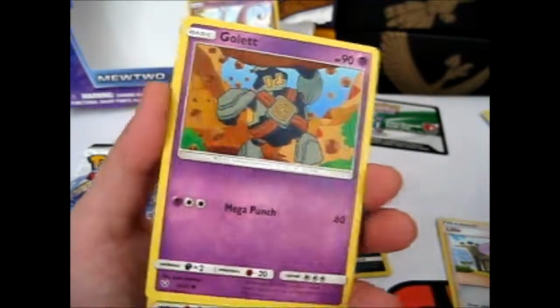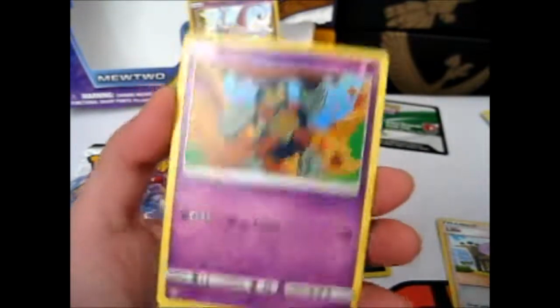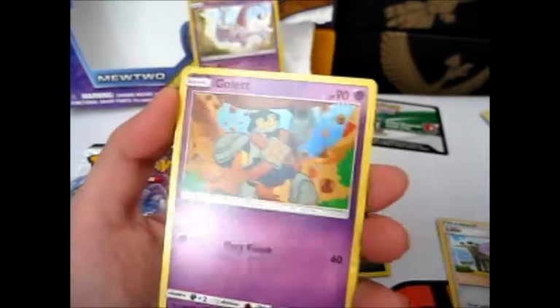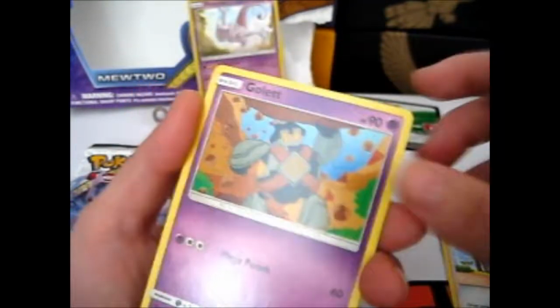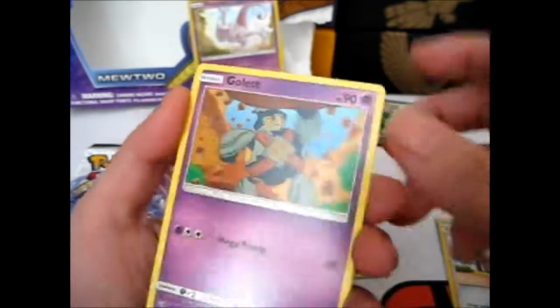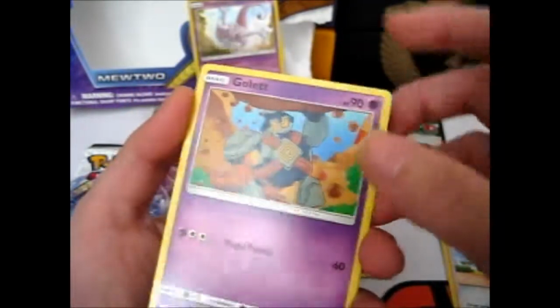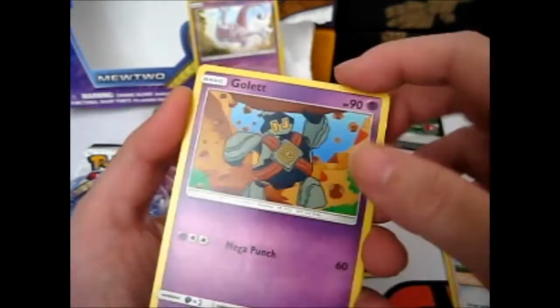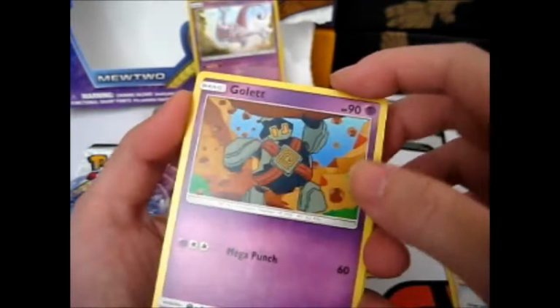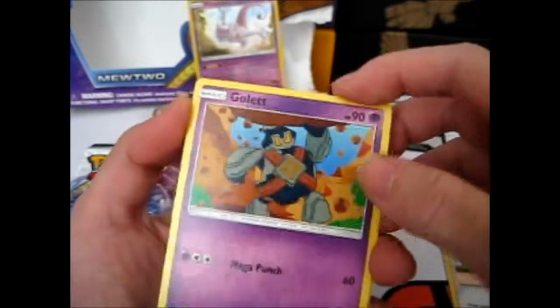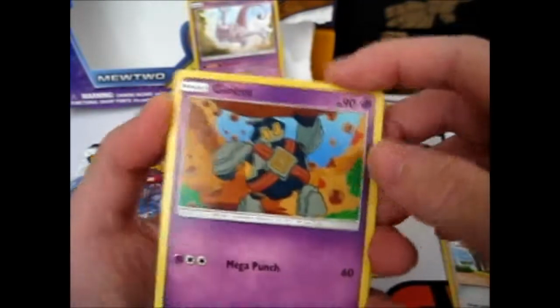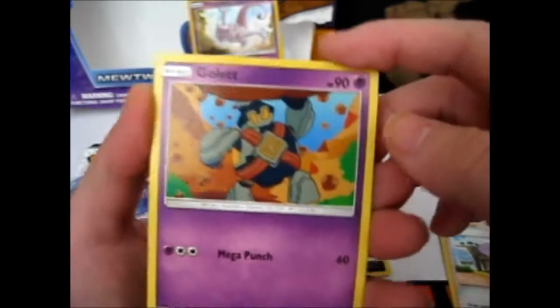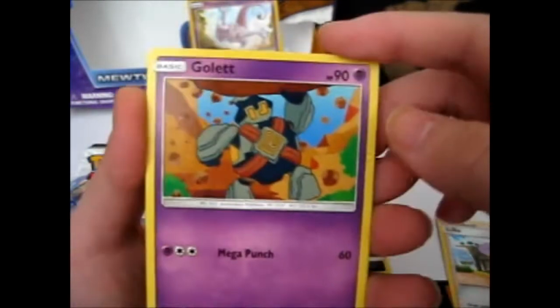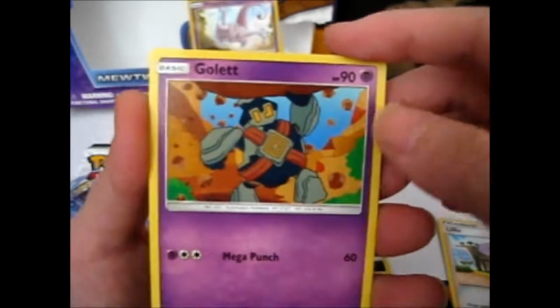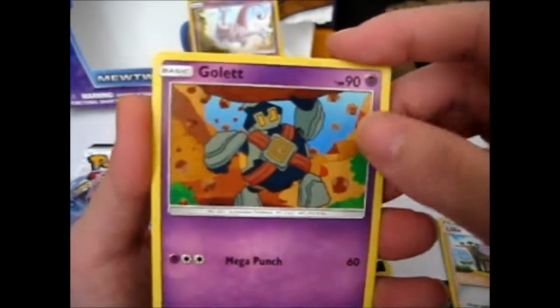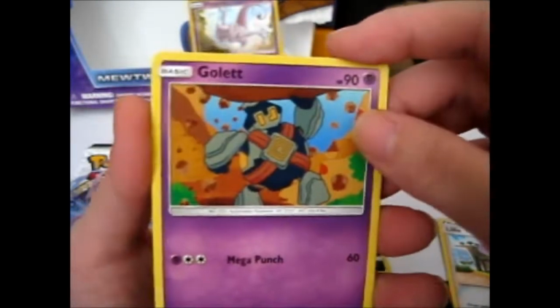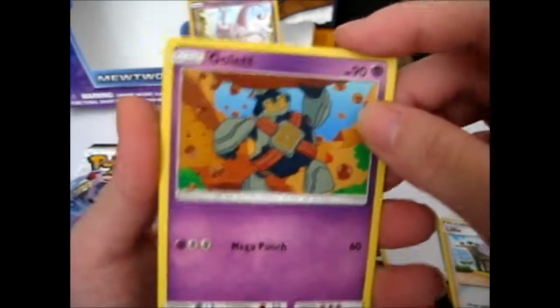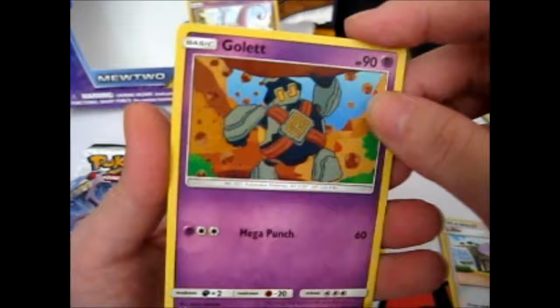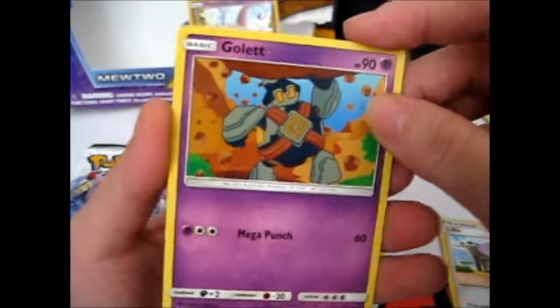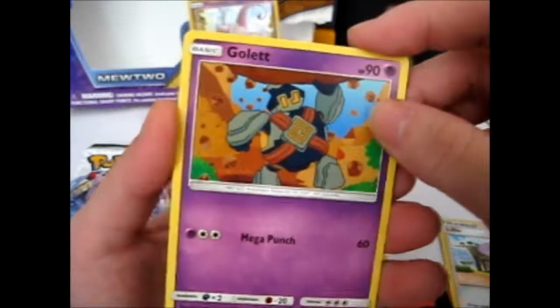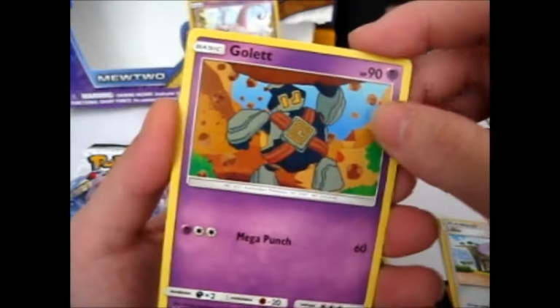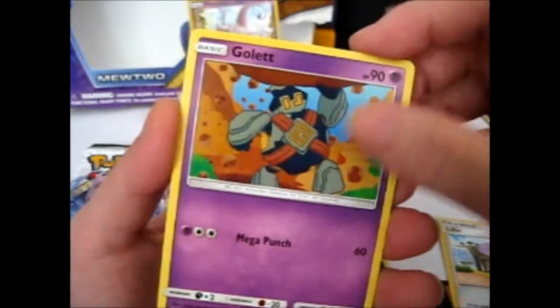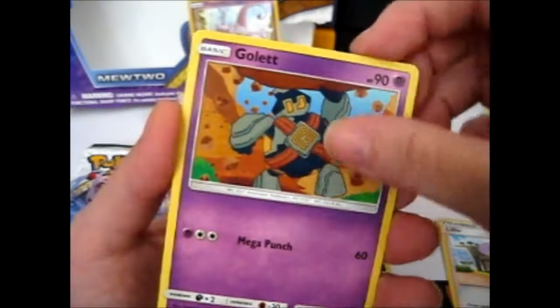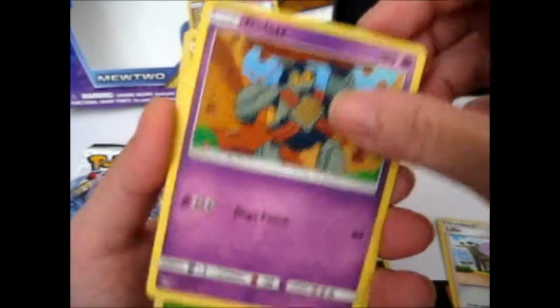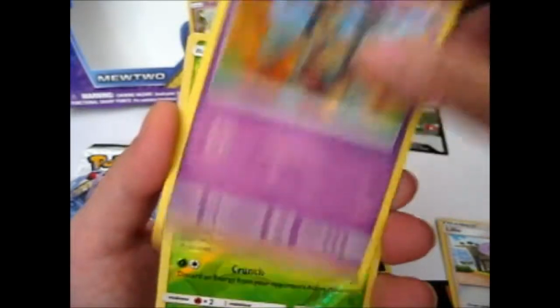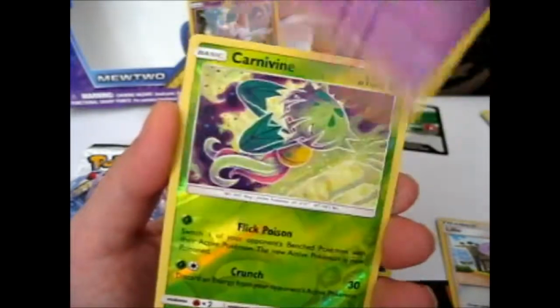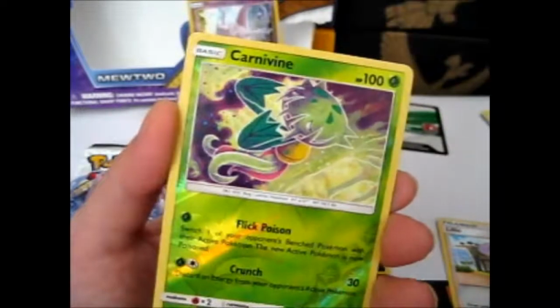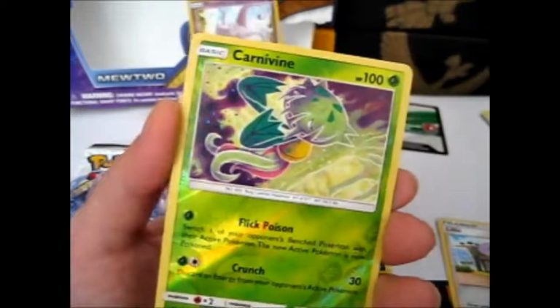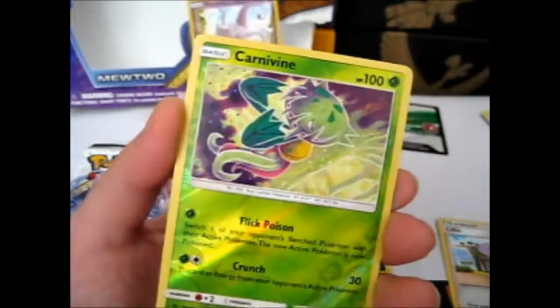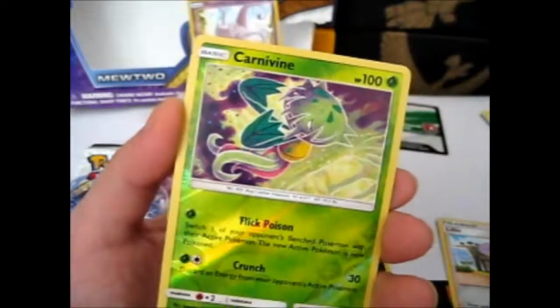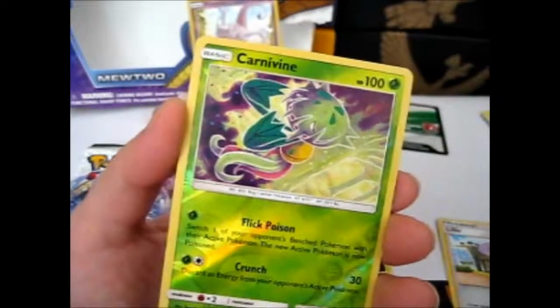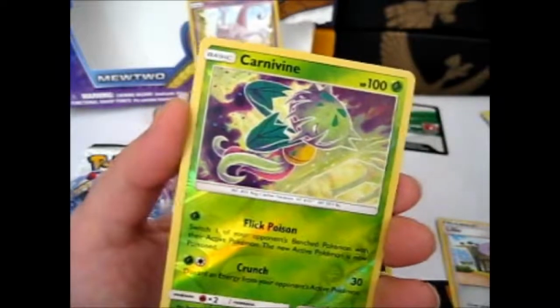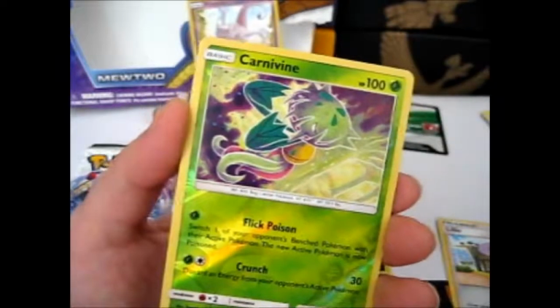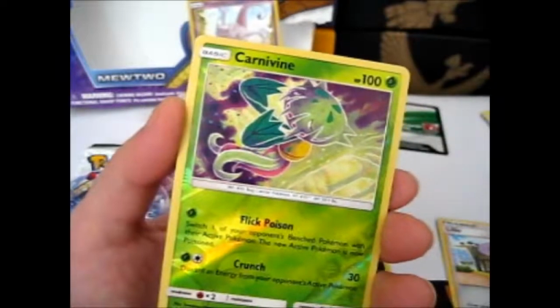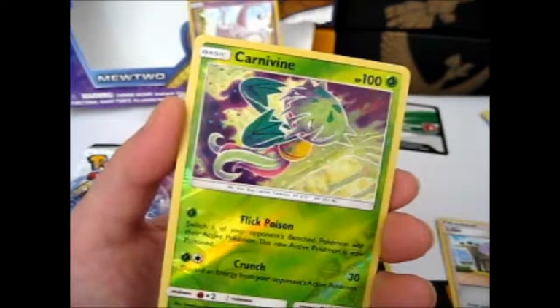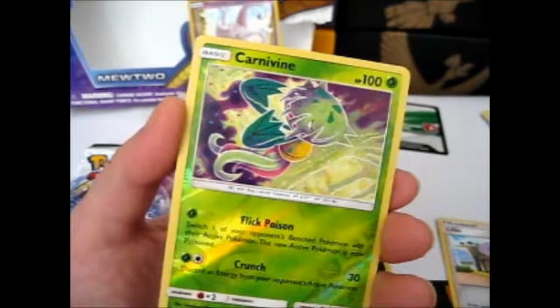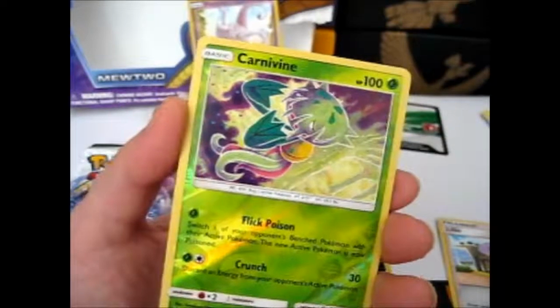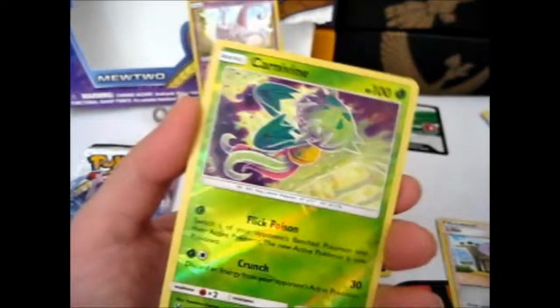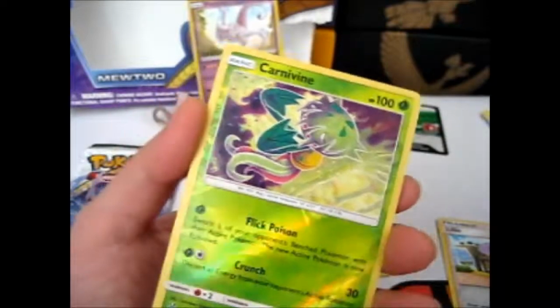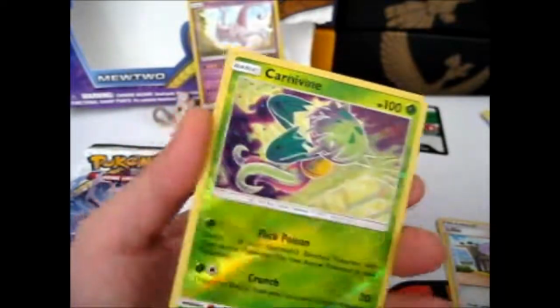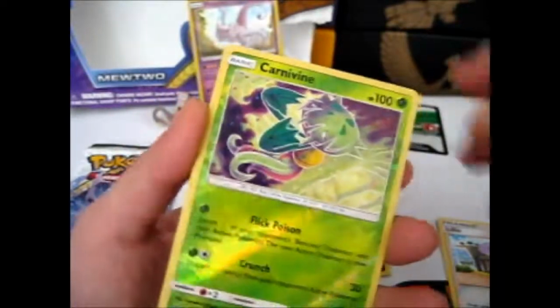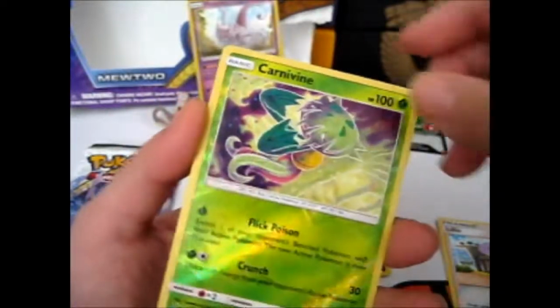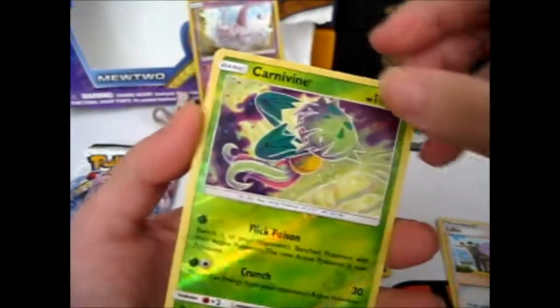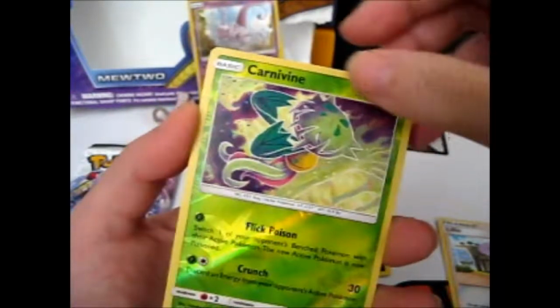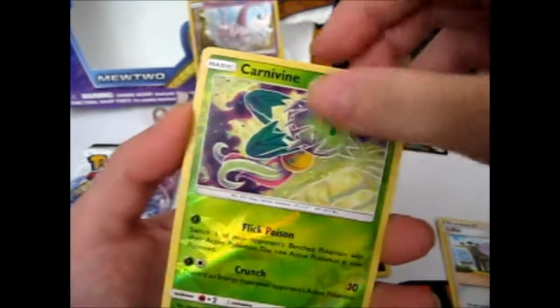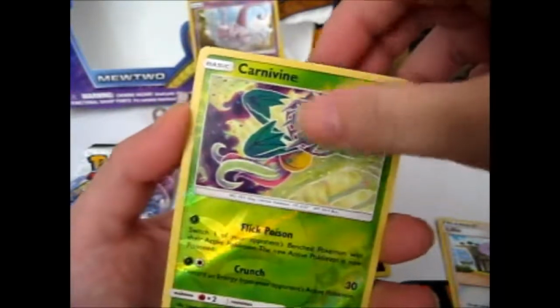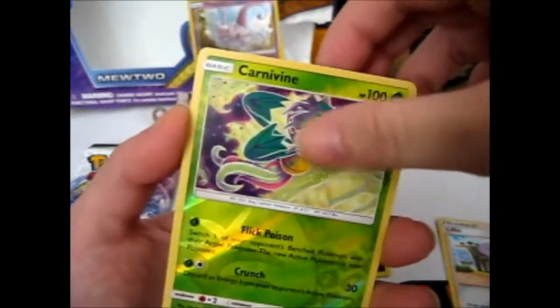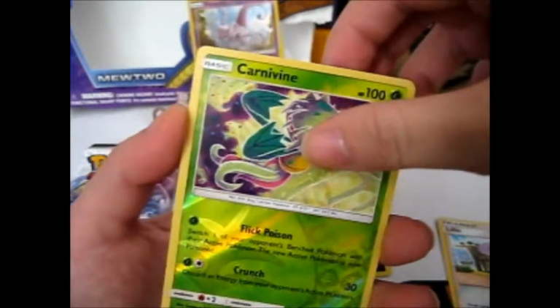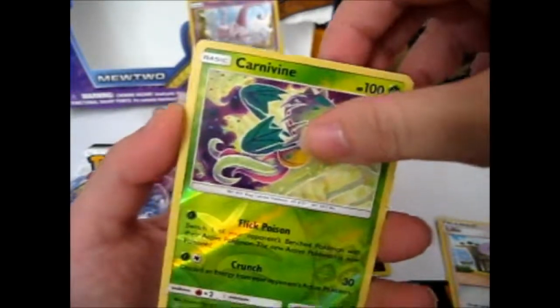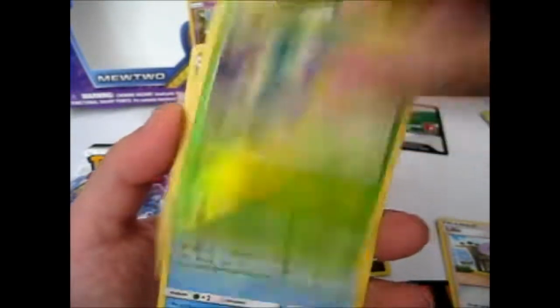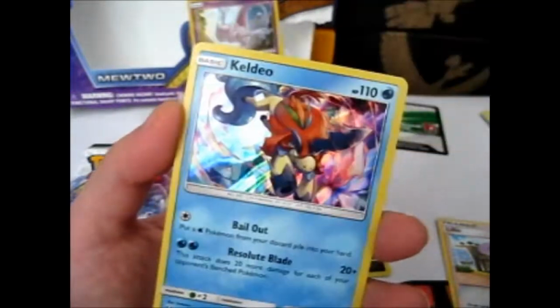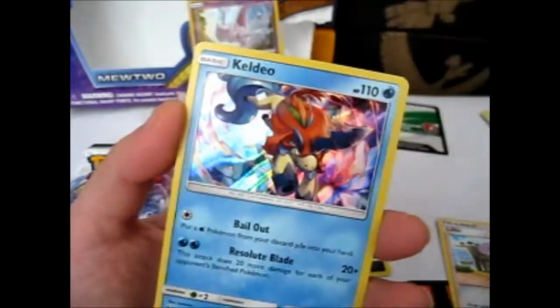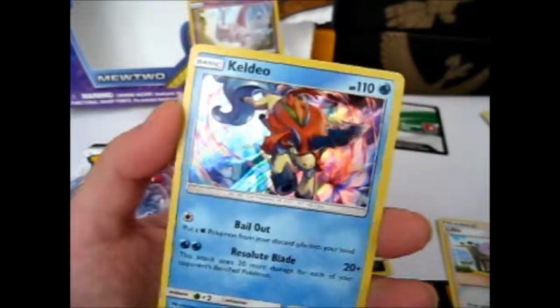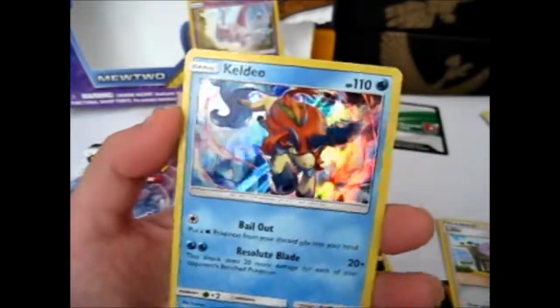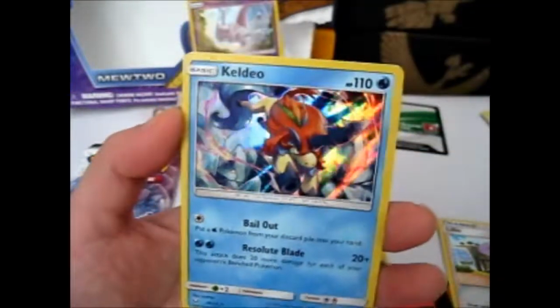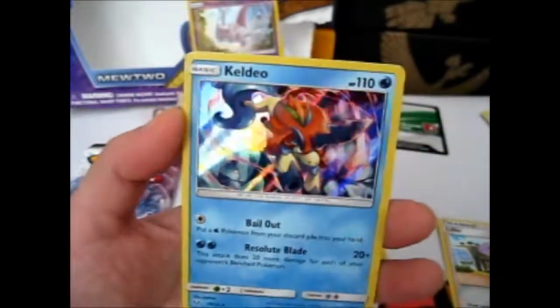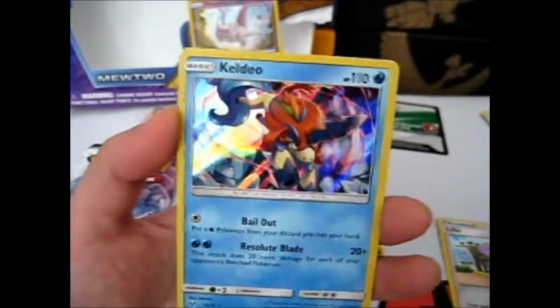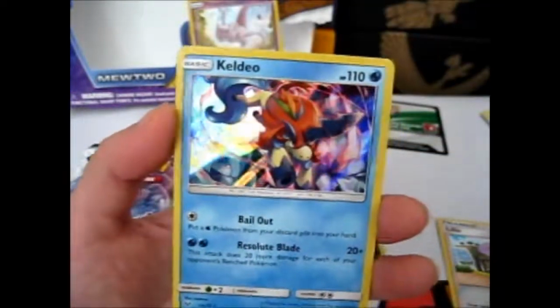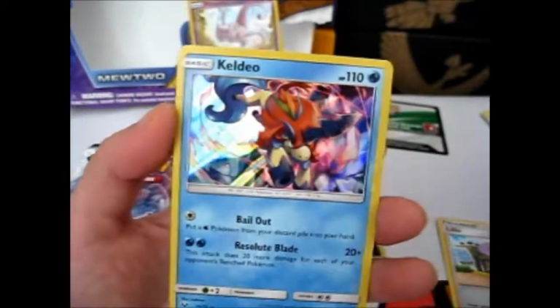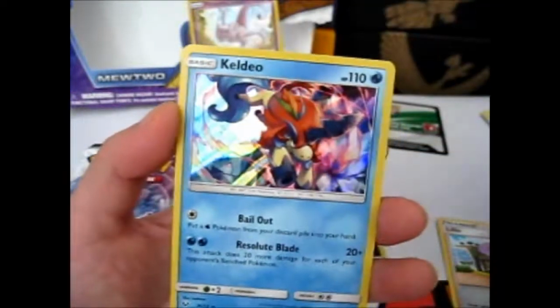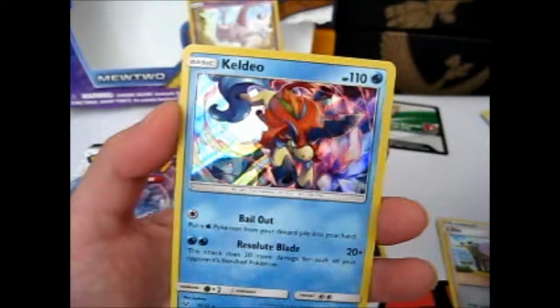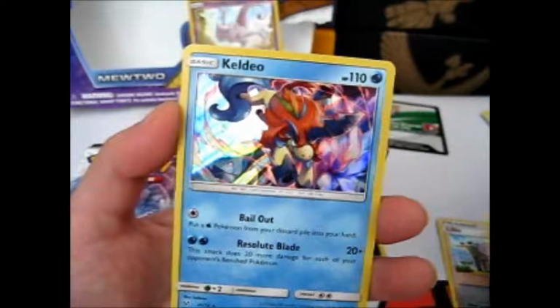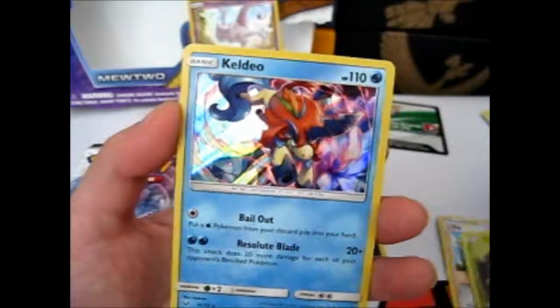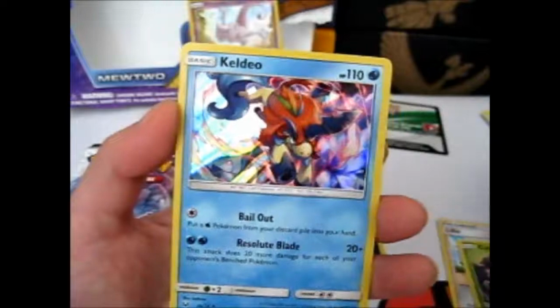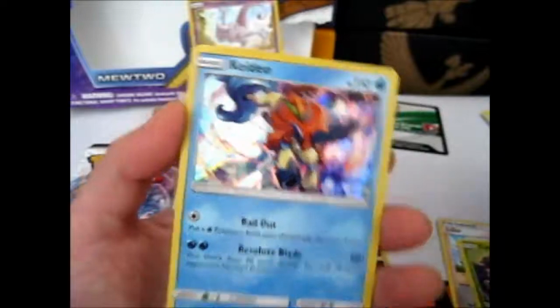So we got a Golette, a Reverse Carnivine, and our Rare is a Keldeo.